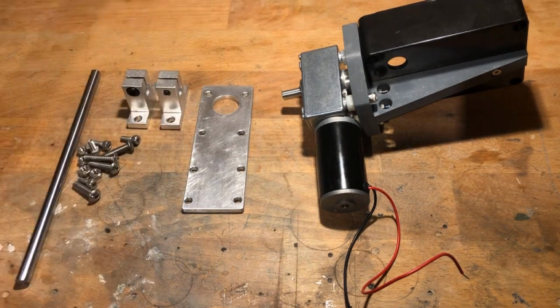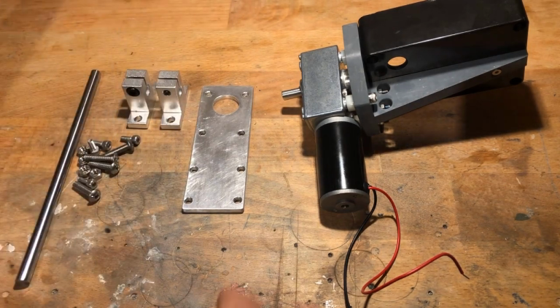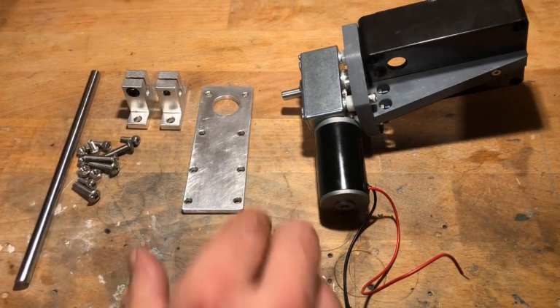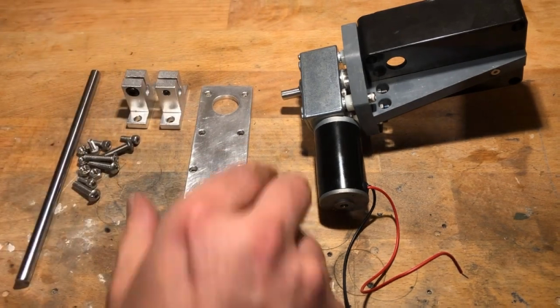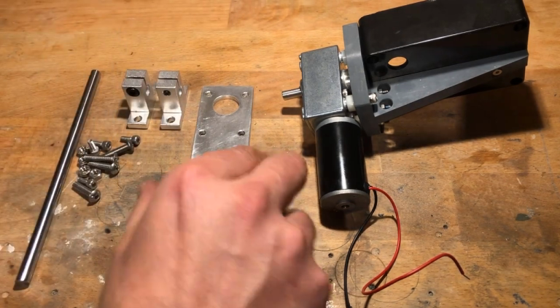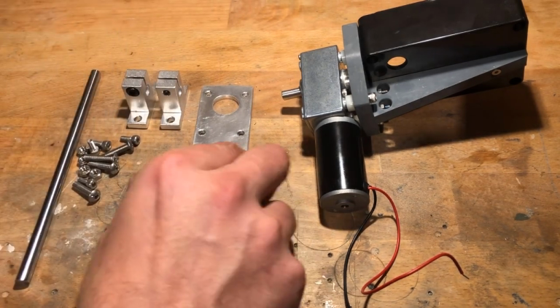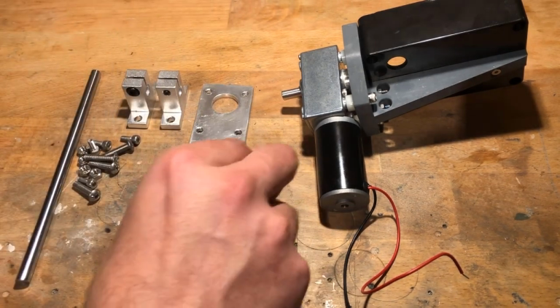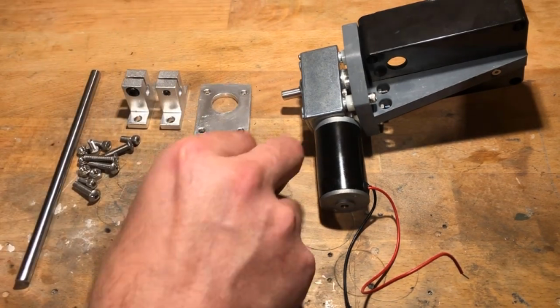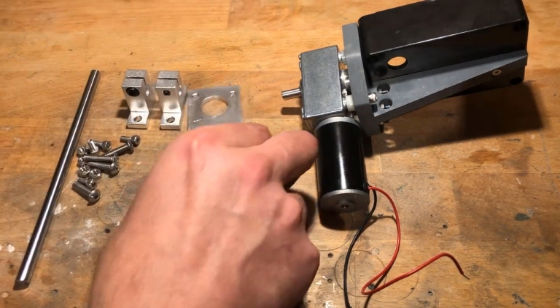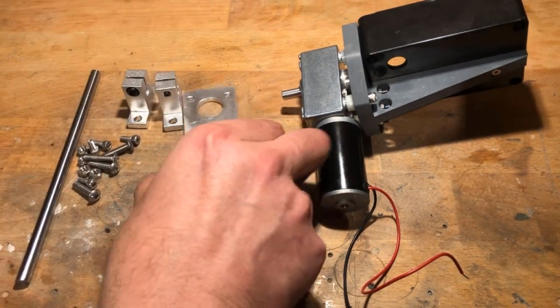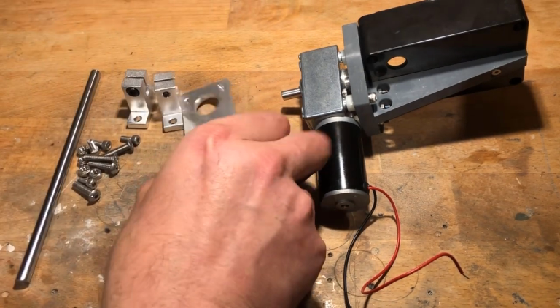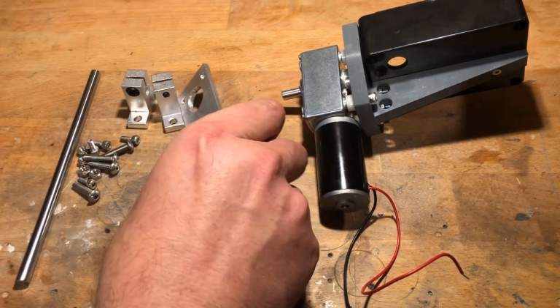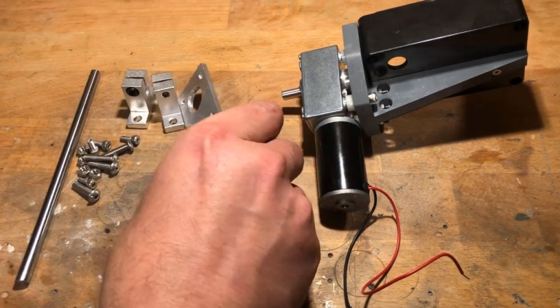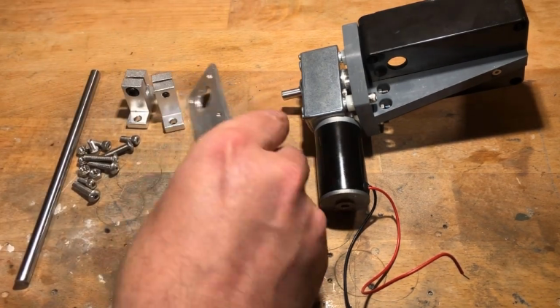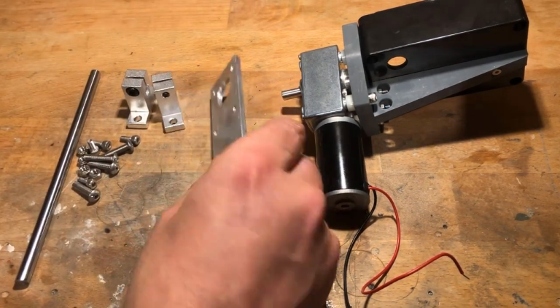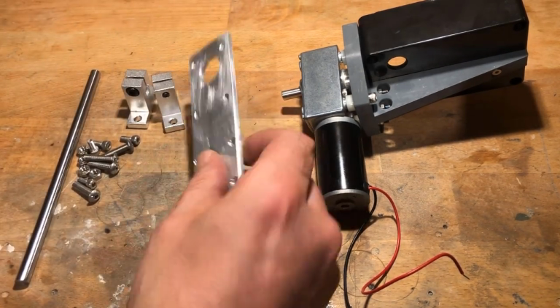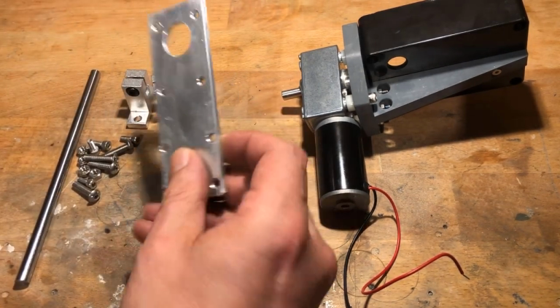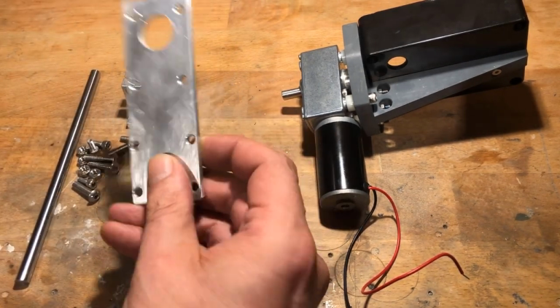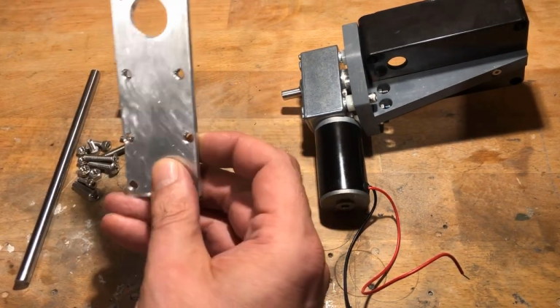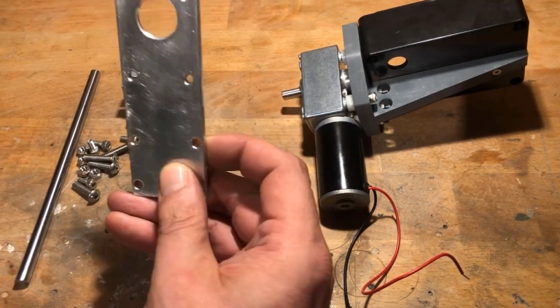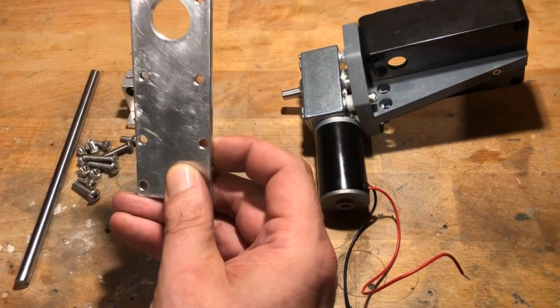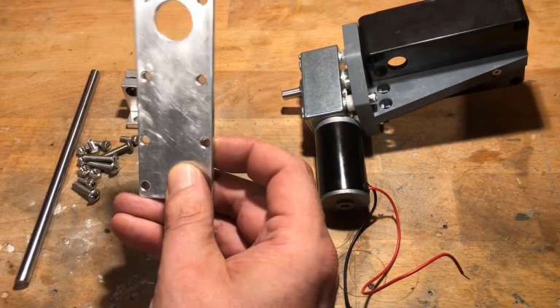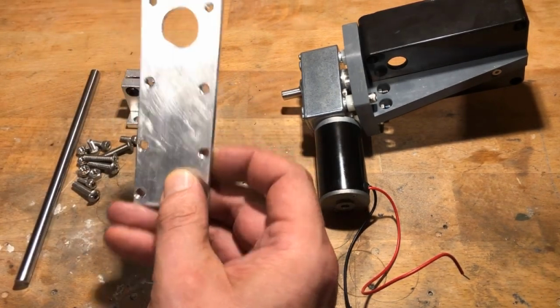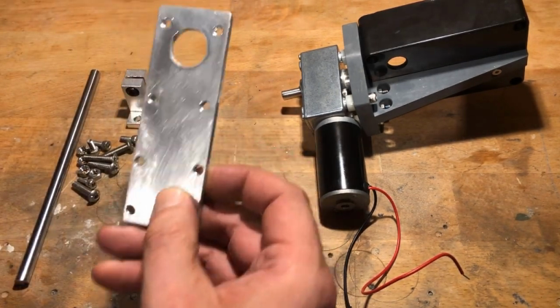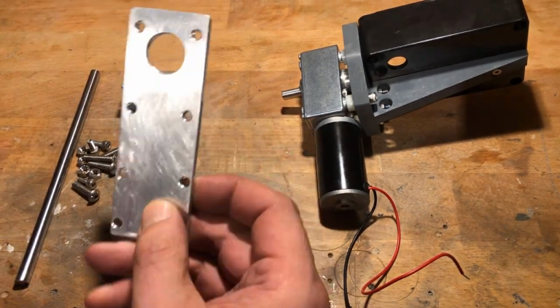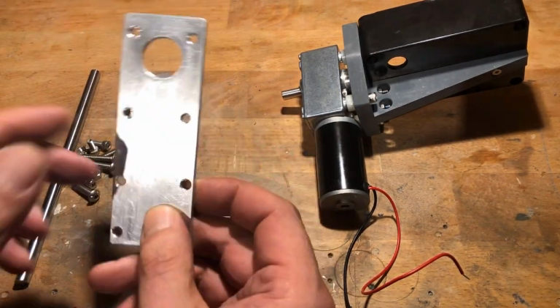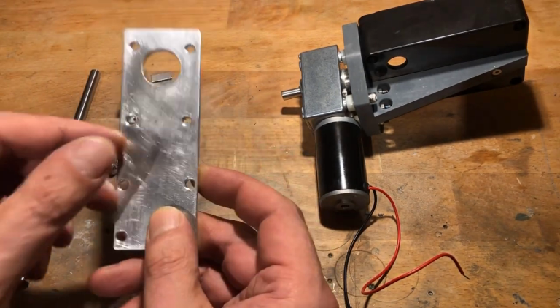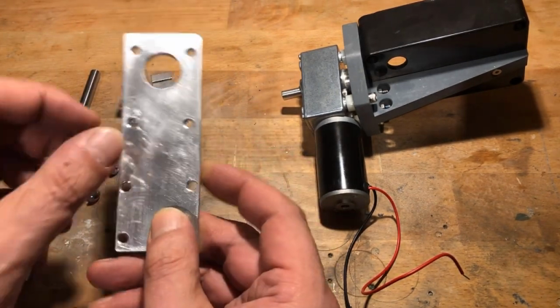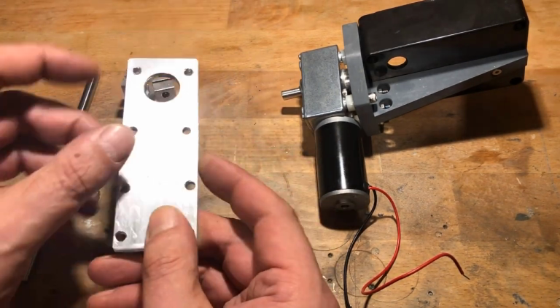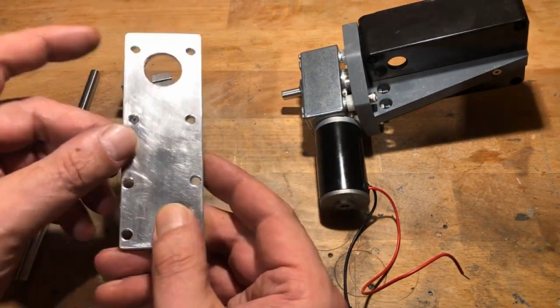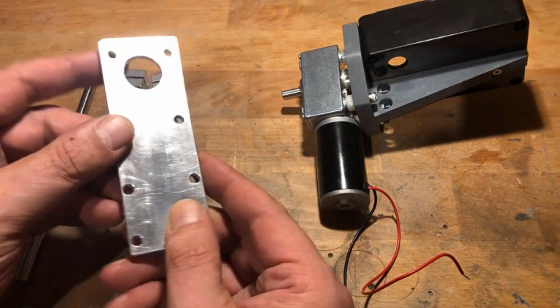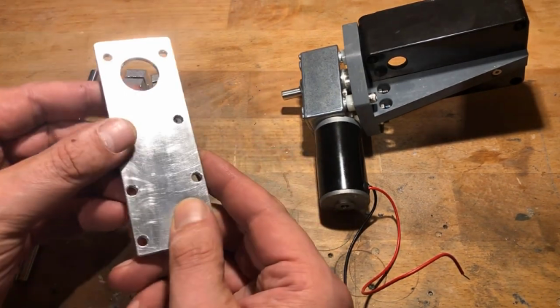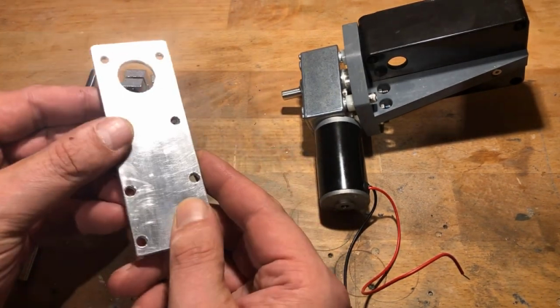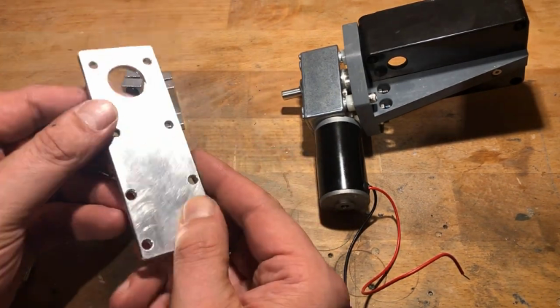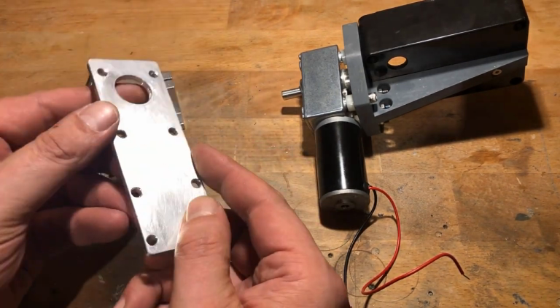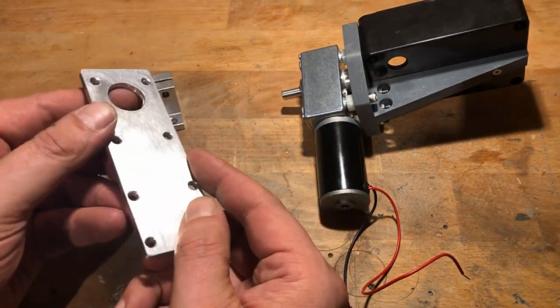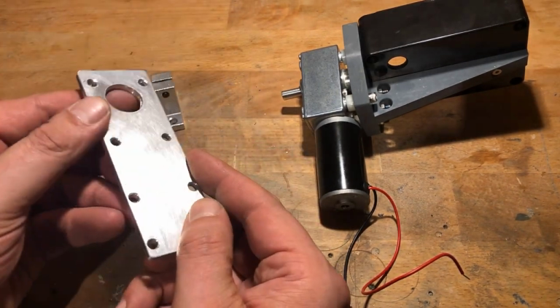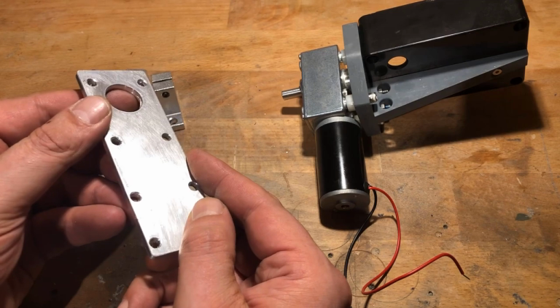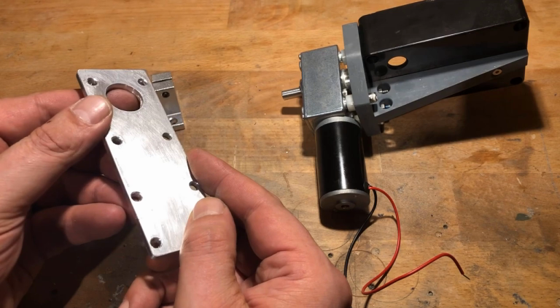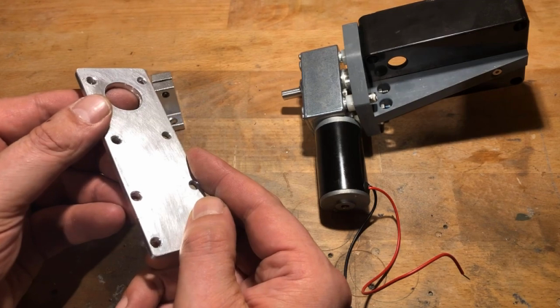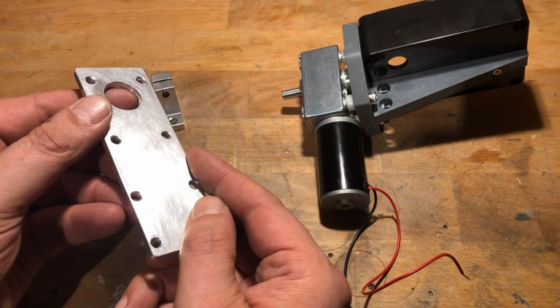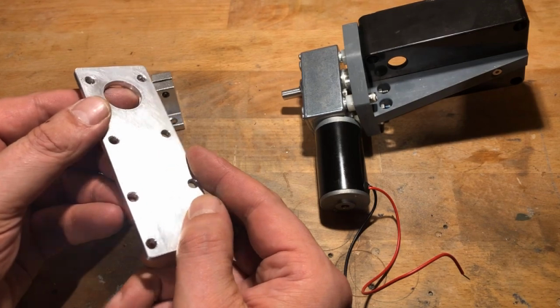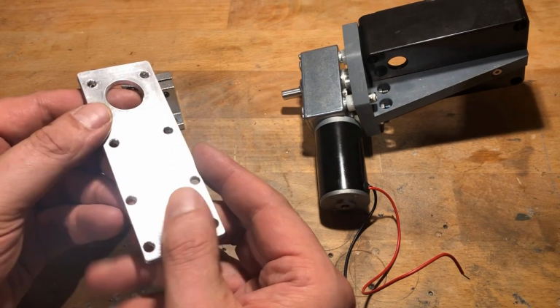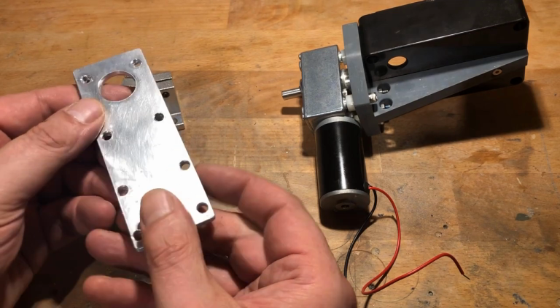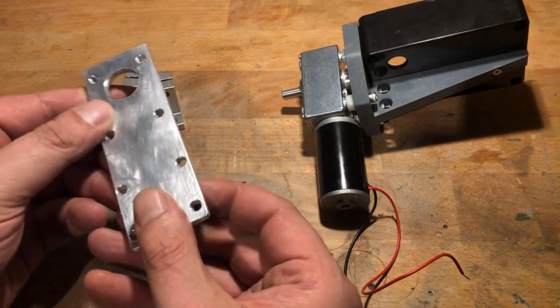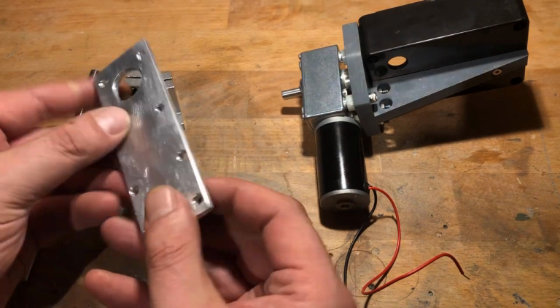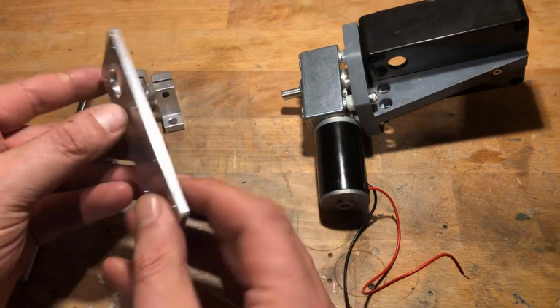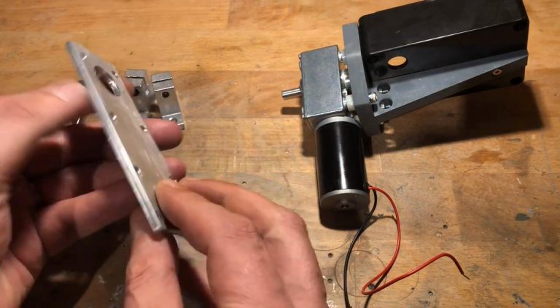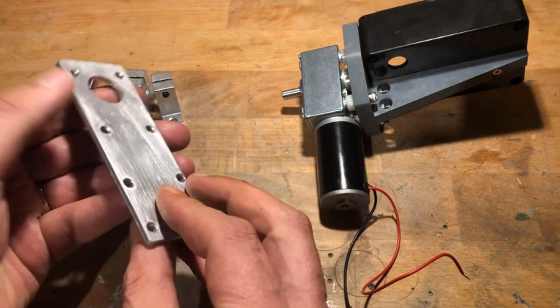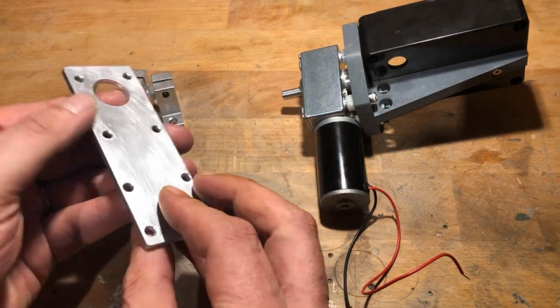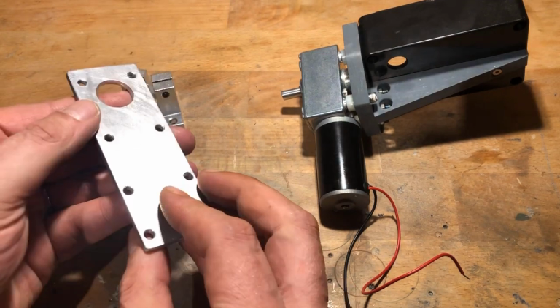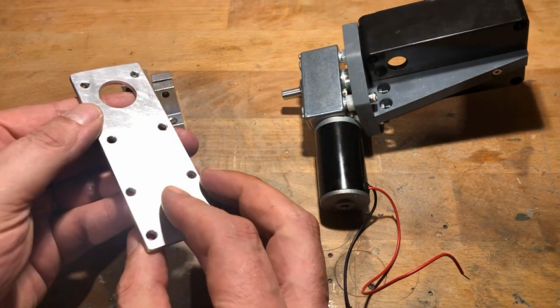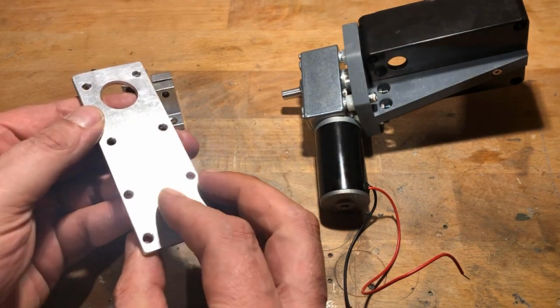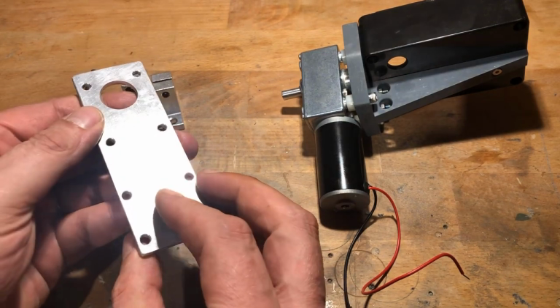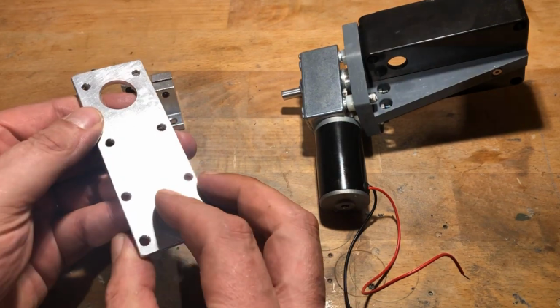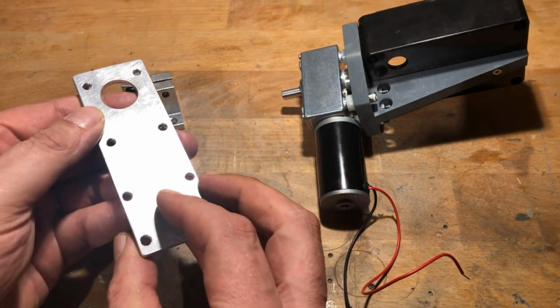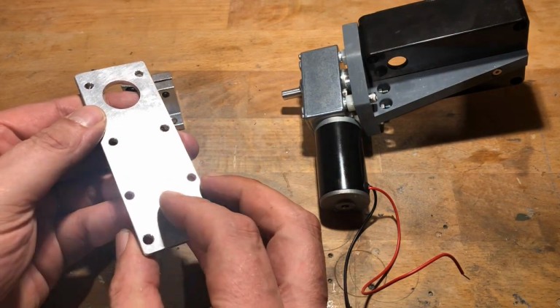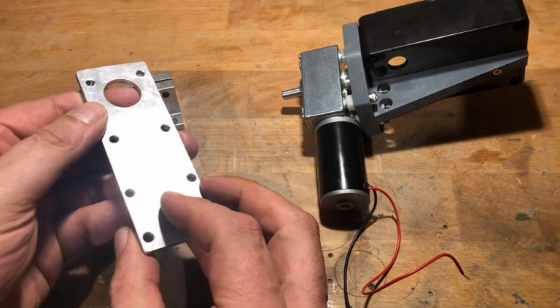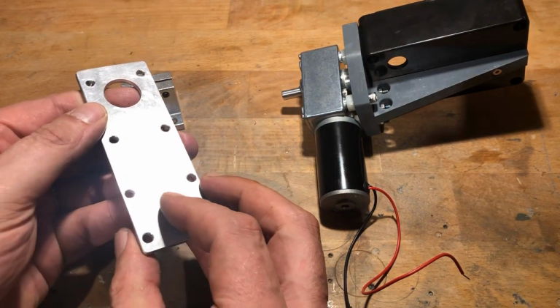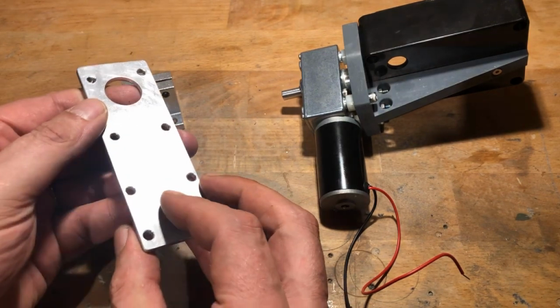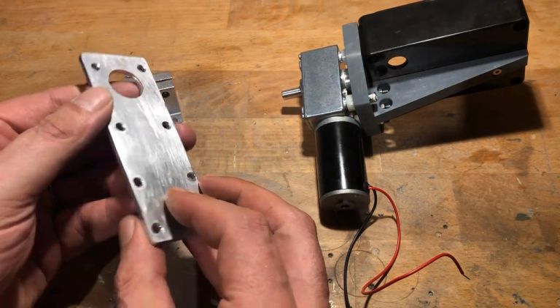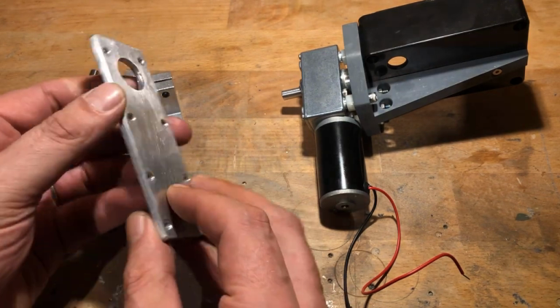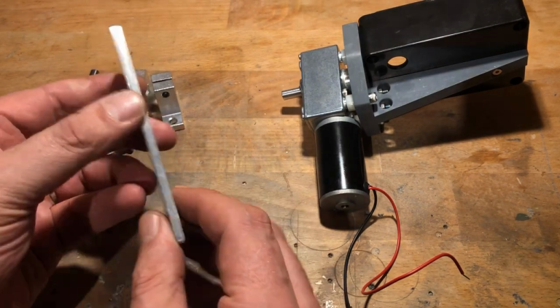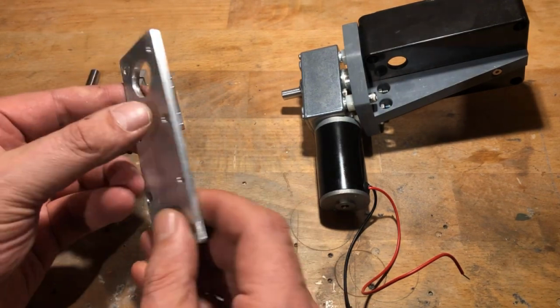Again, I created a cutting and drilling template in Inkscape and attached it to the flat bar with spray adhesive.